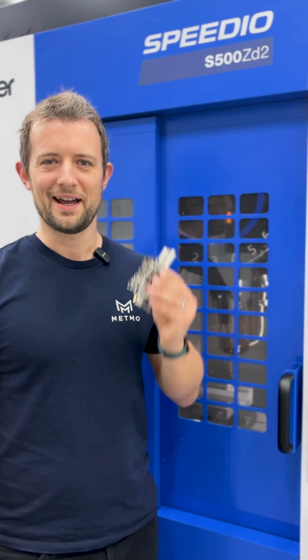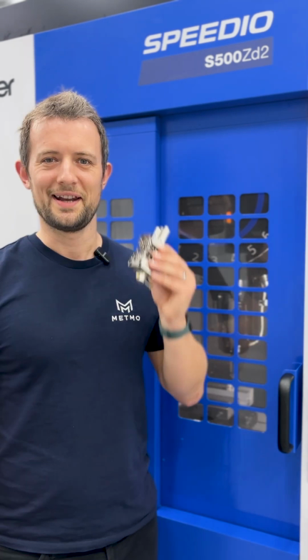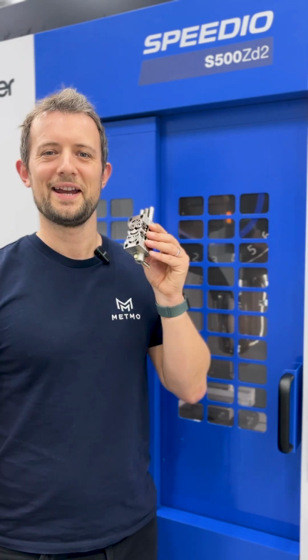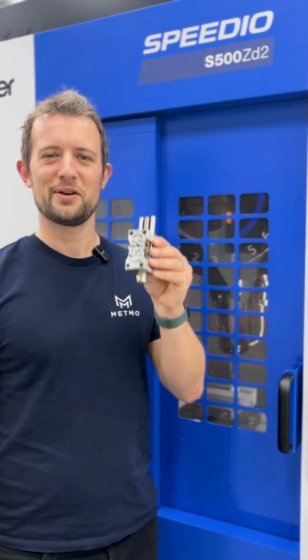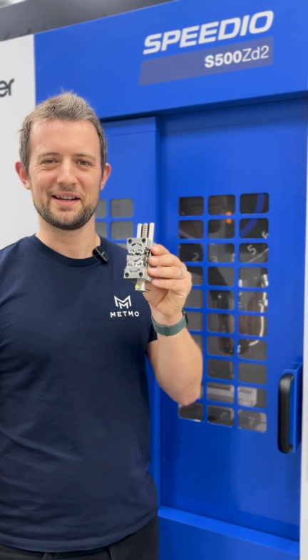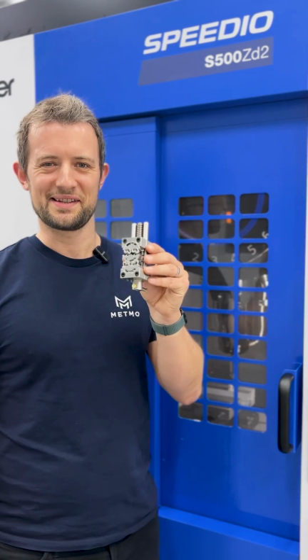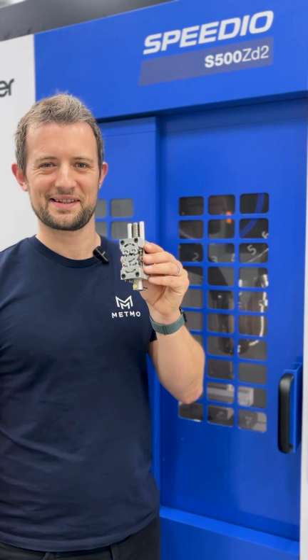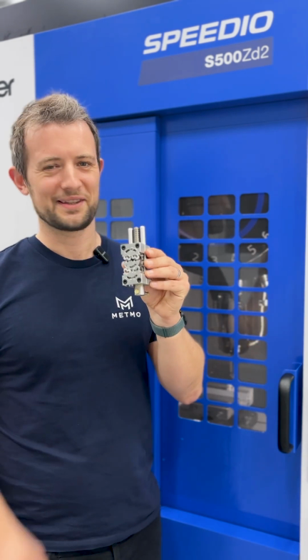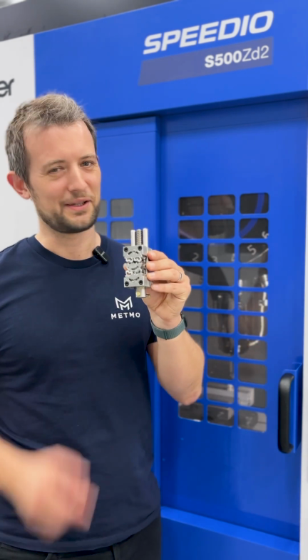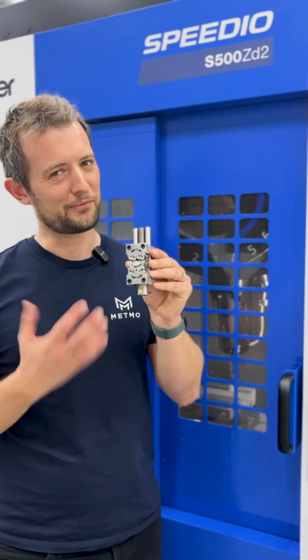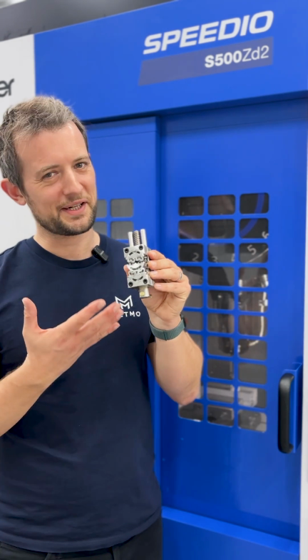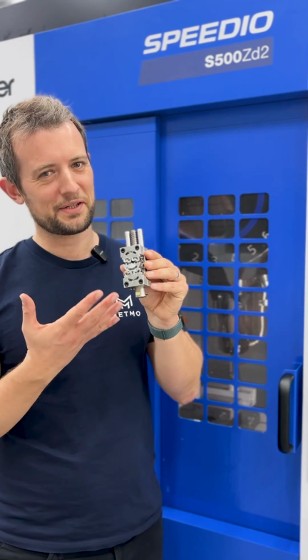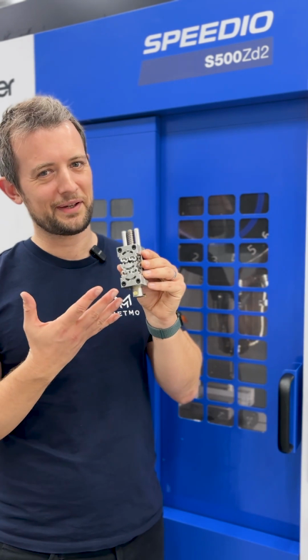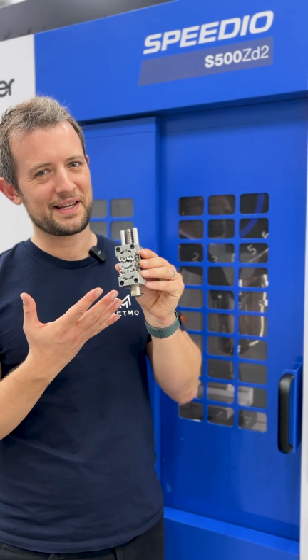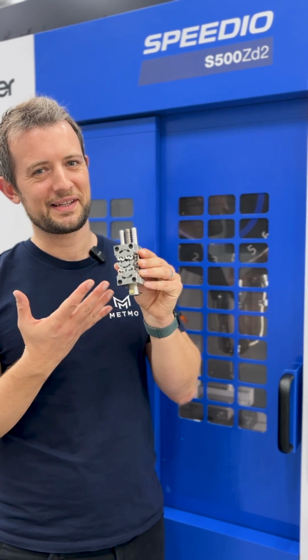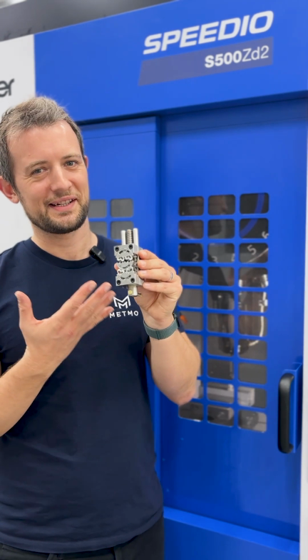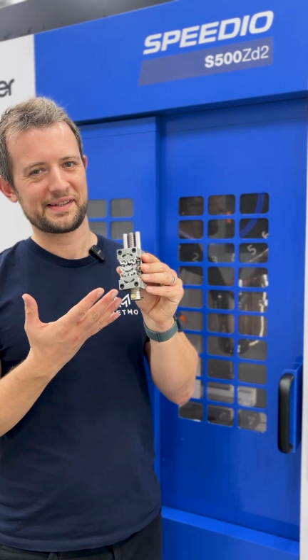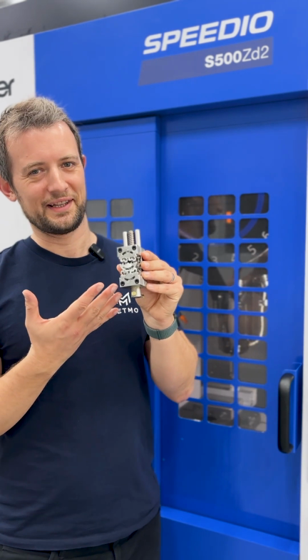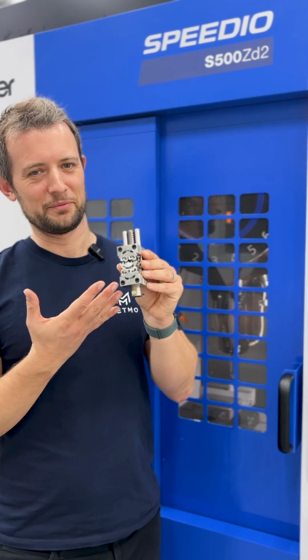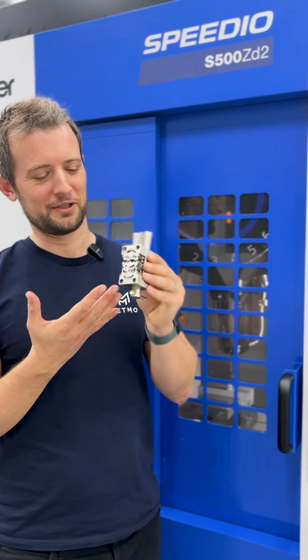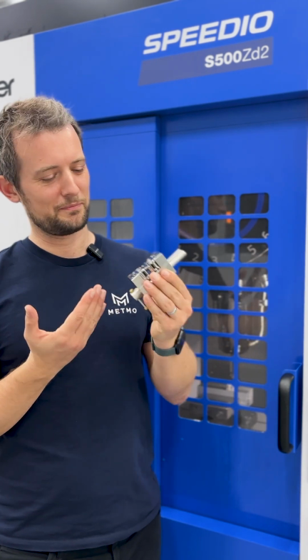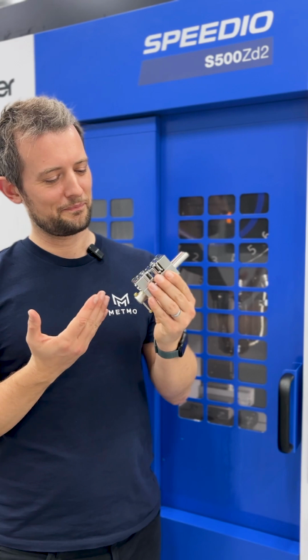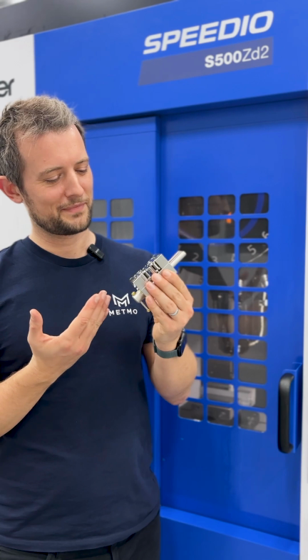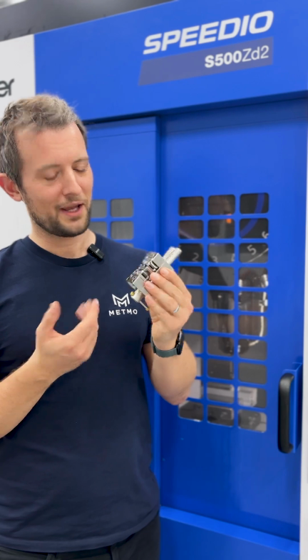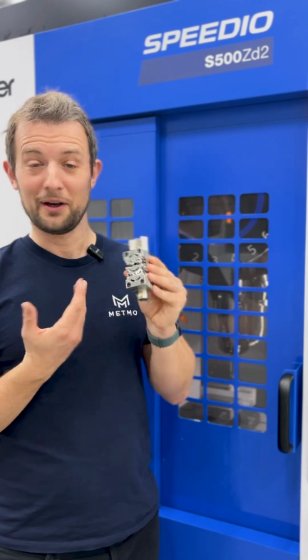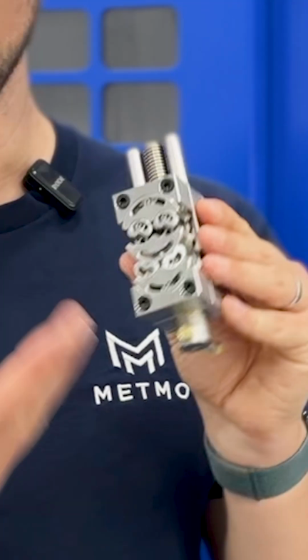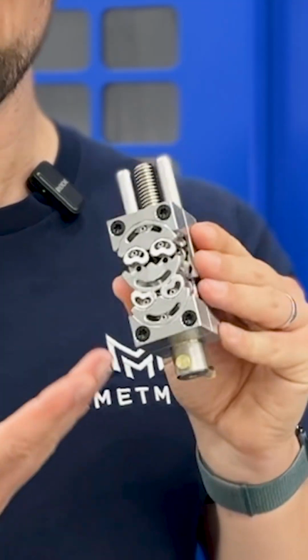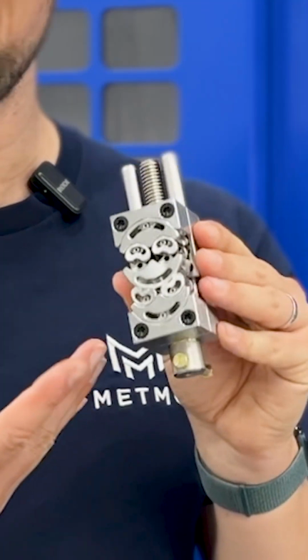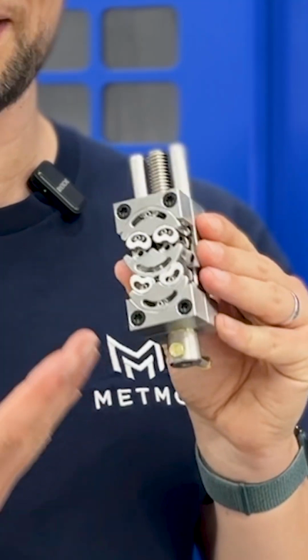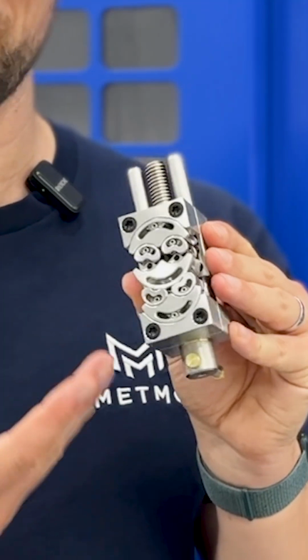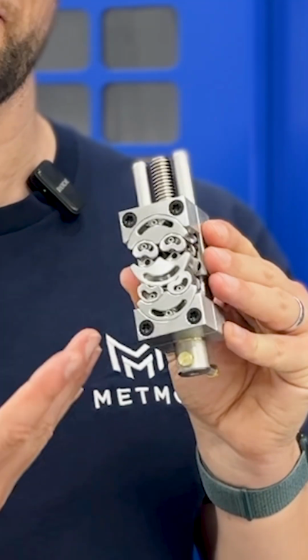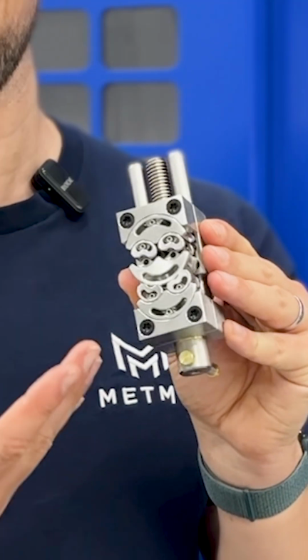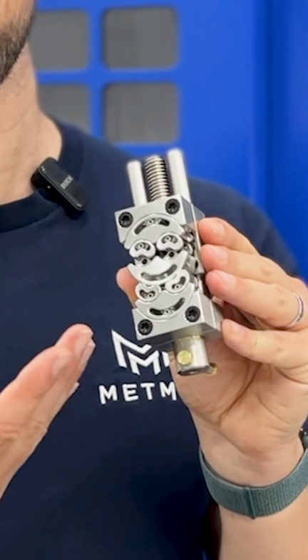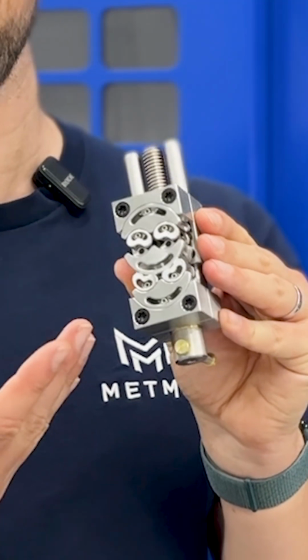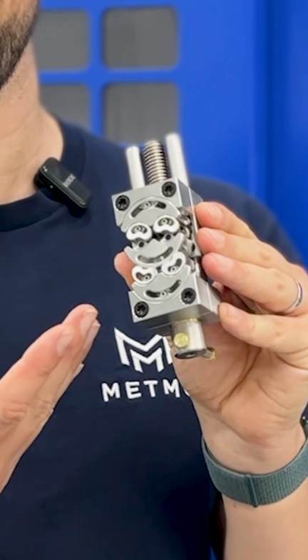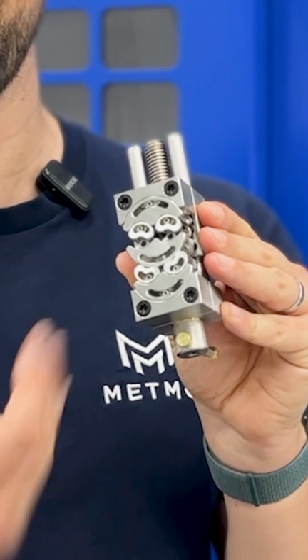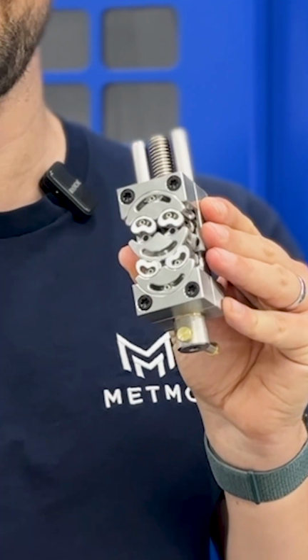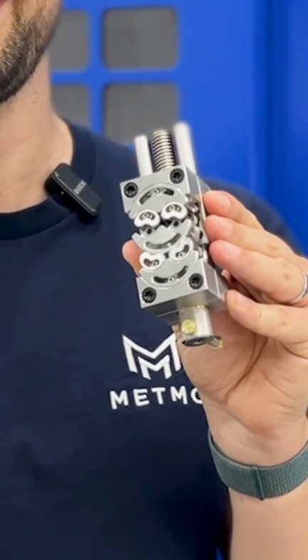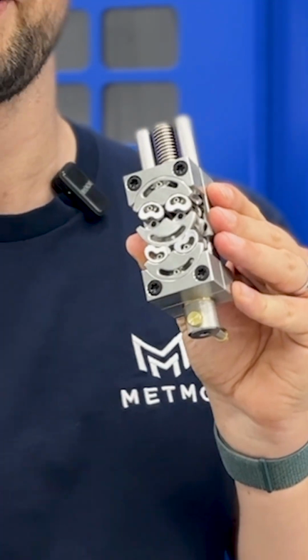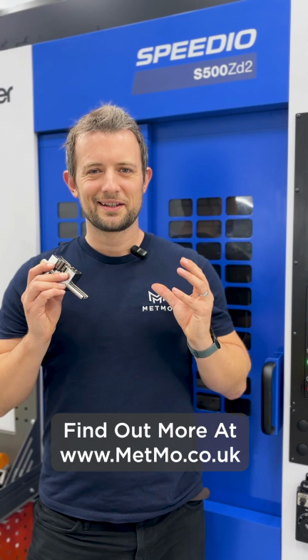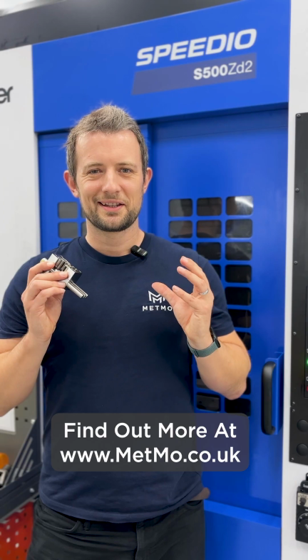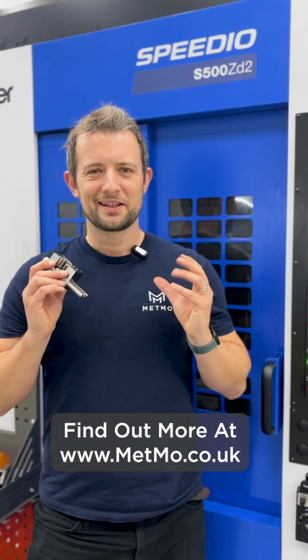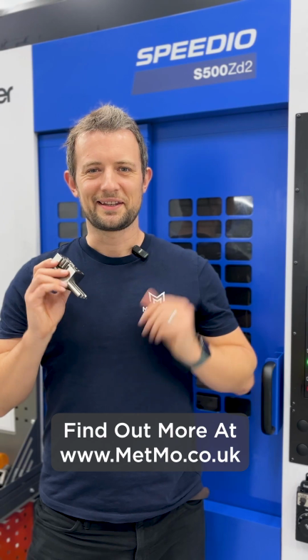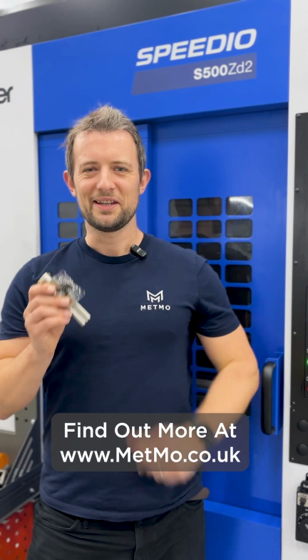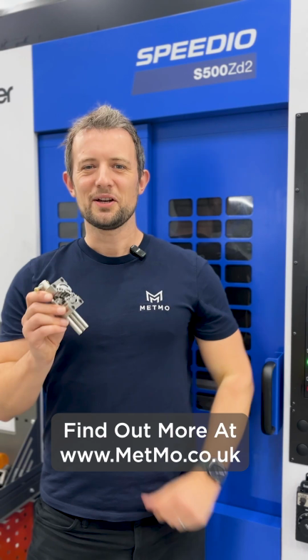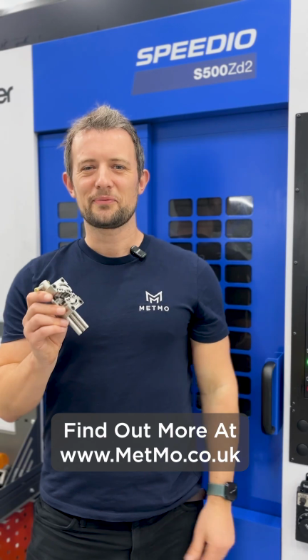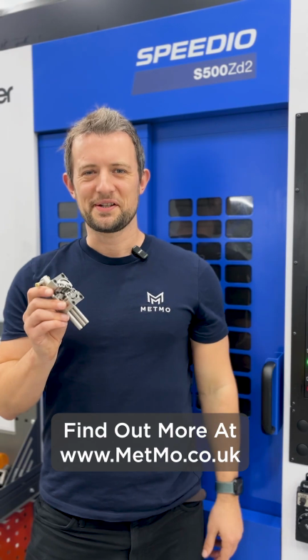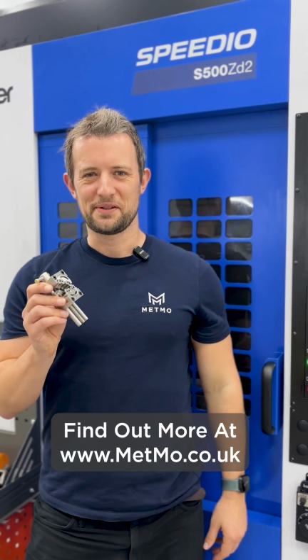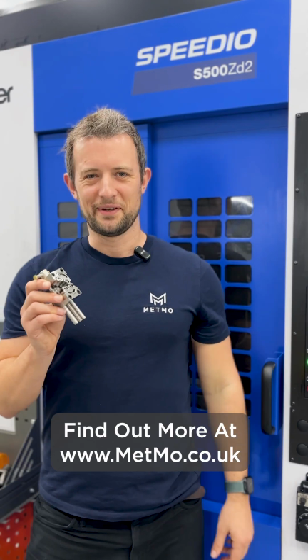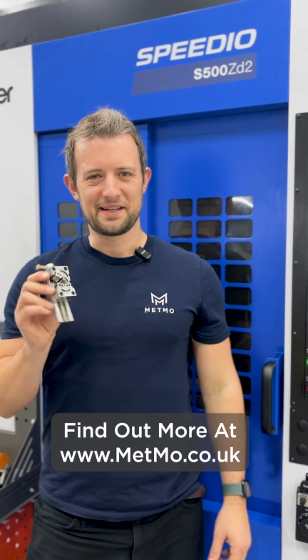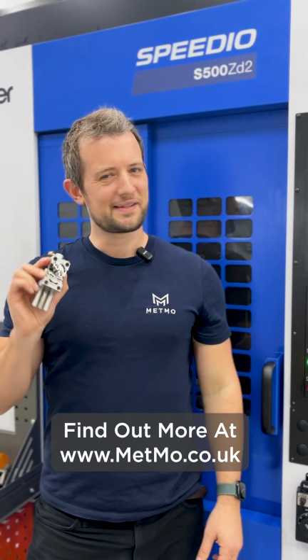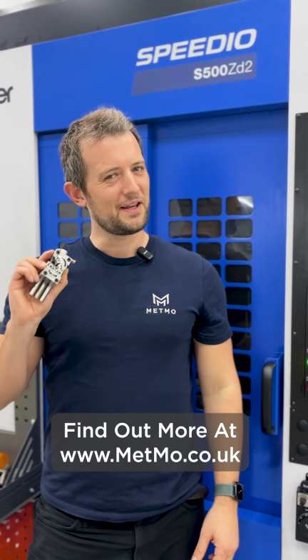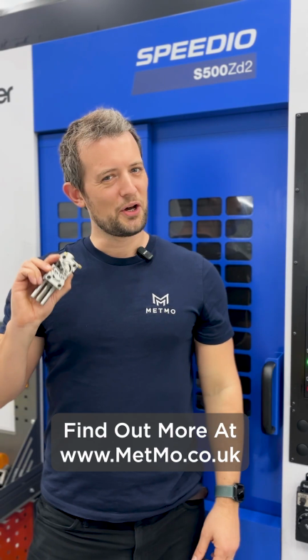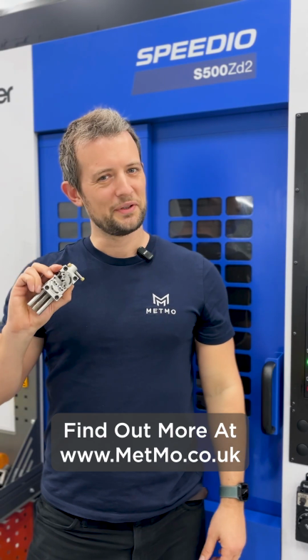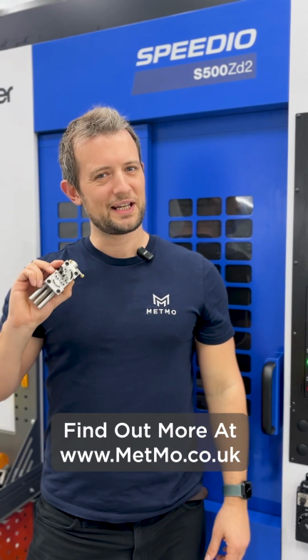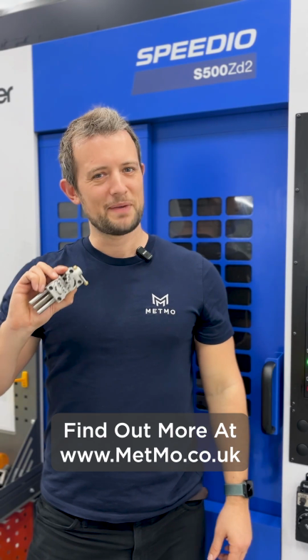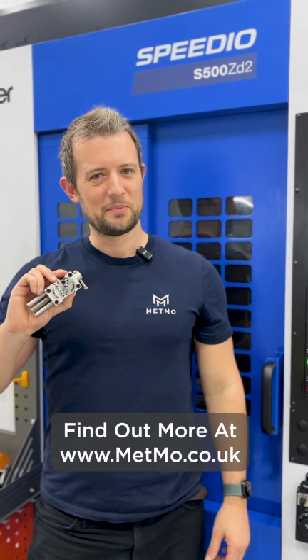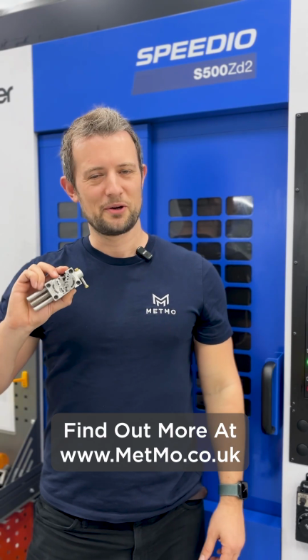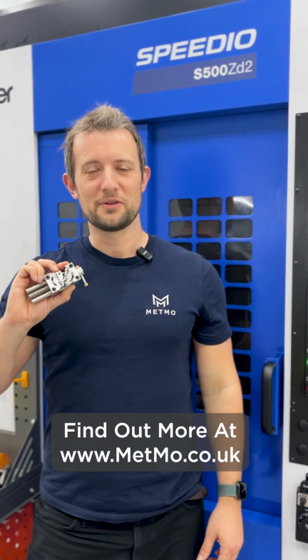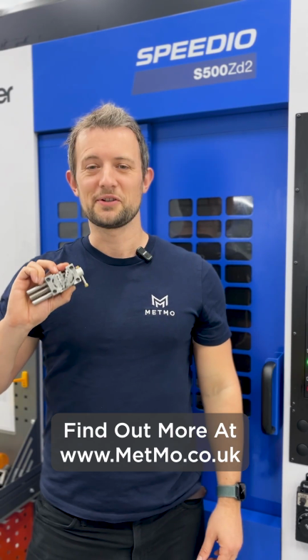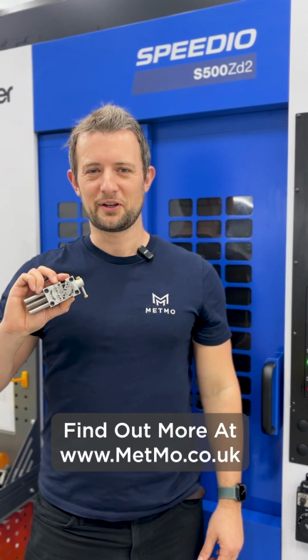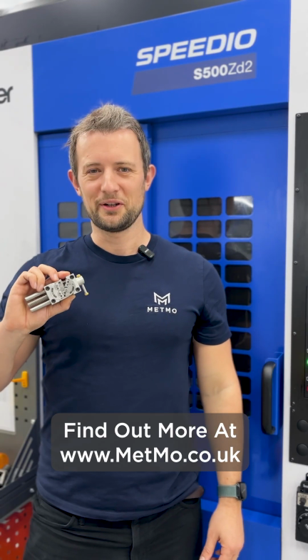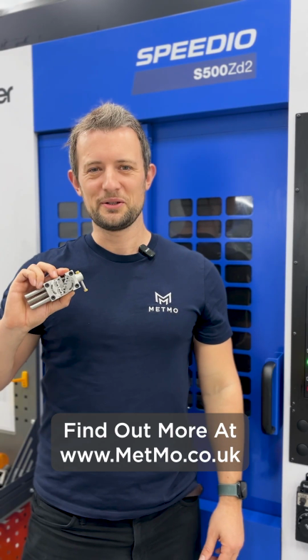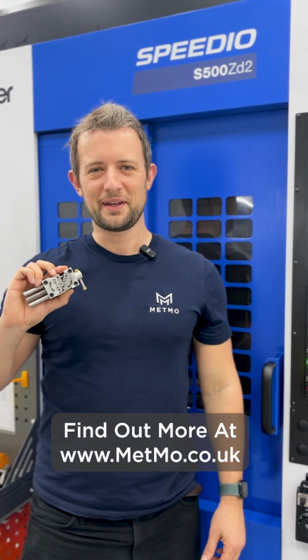And here it is — the fractal vice in its element, holding another fractal. Get your fractal vice only at metmo.co.uk.